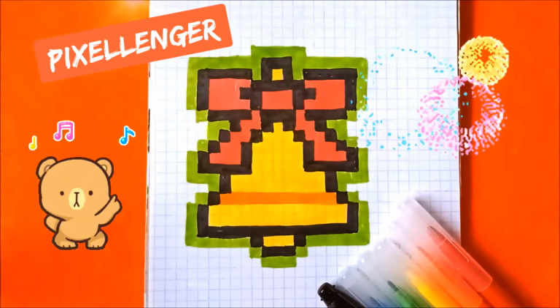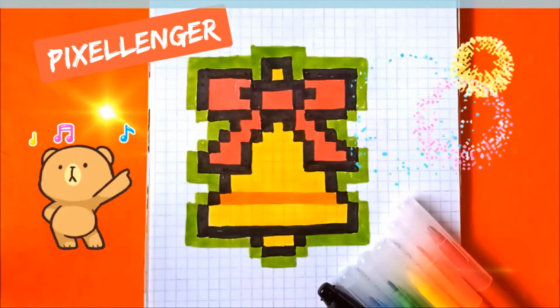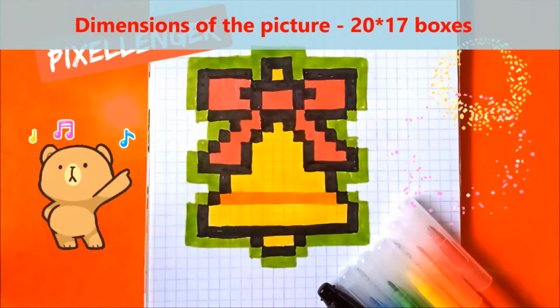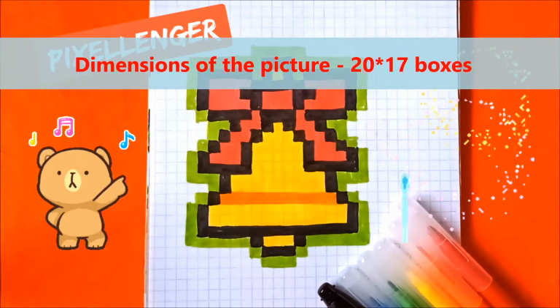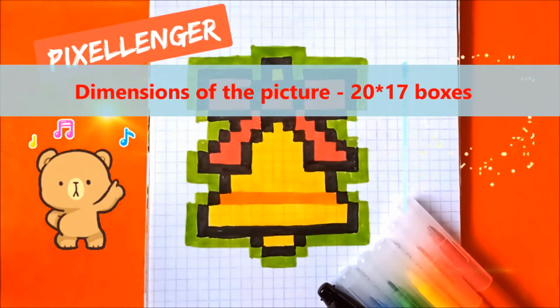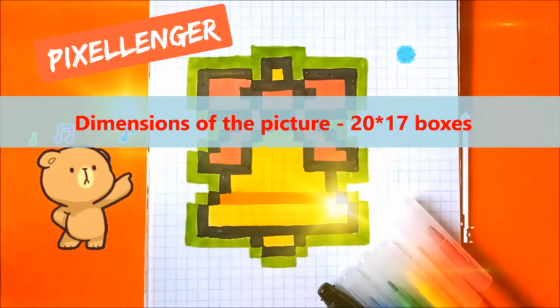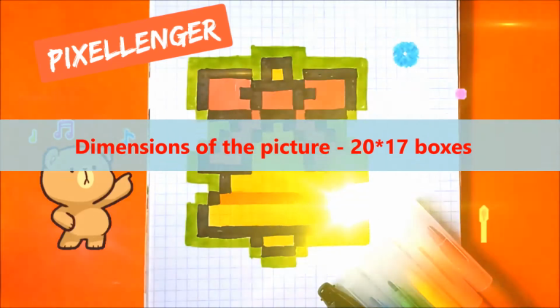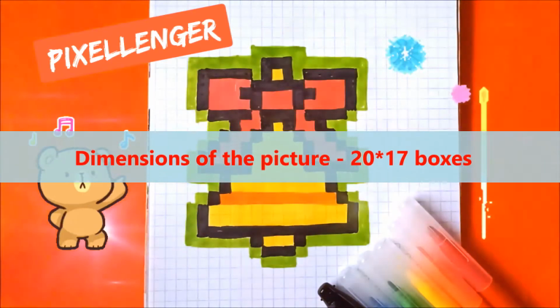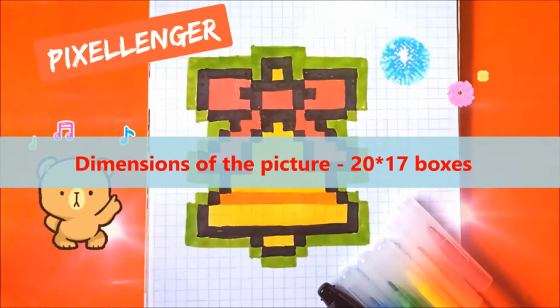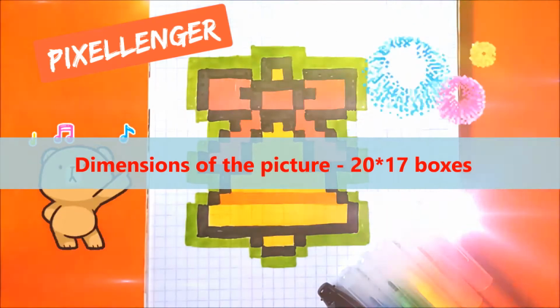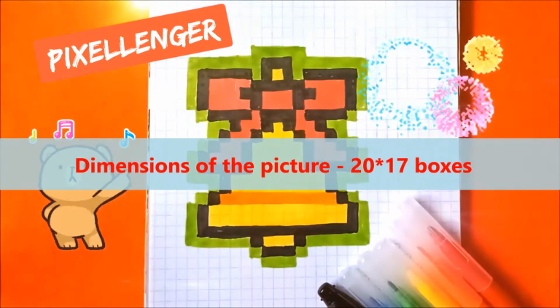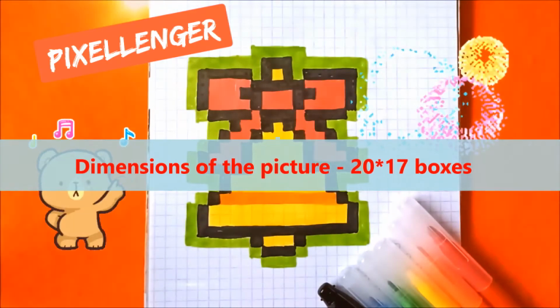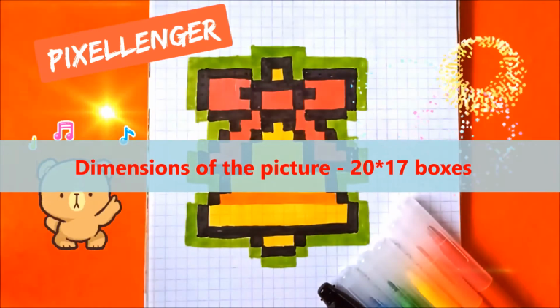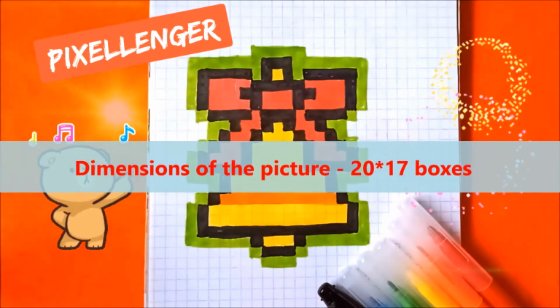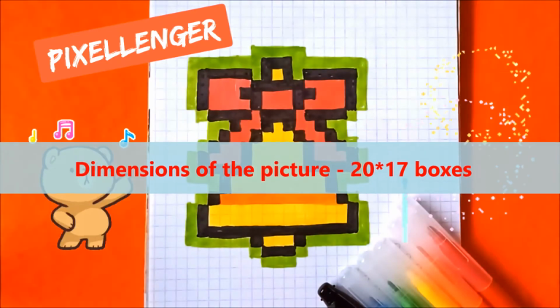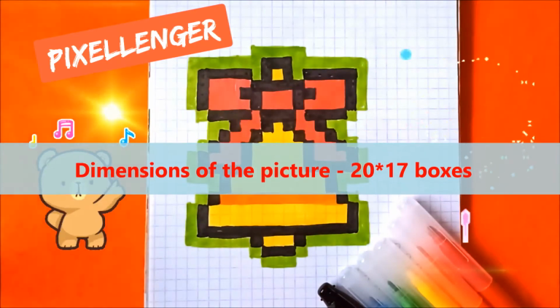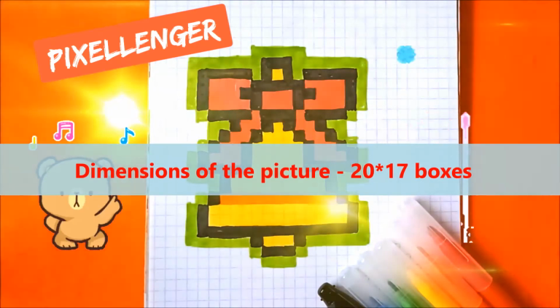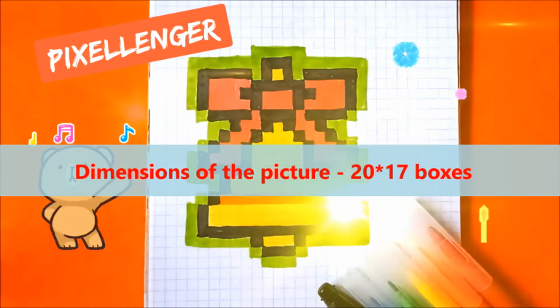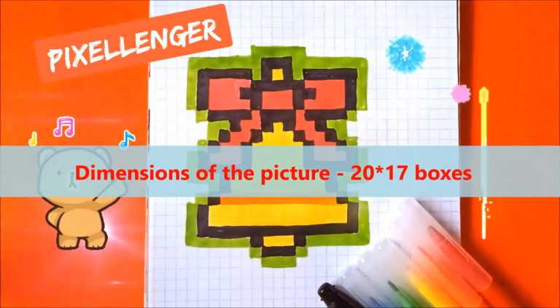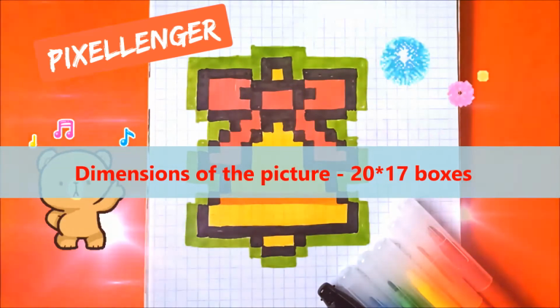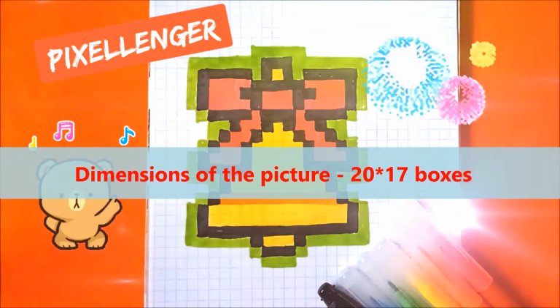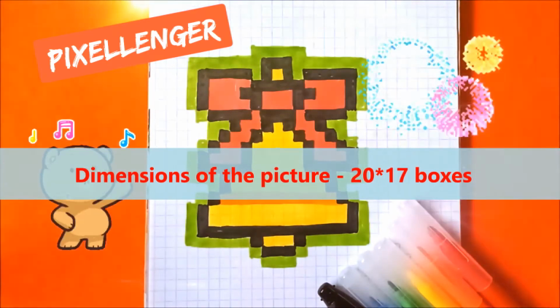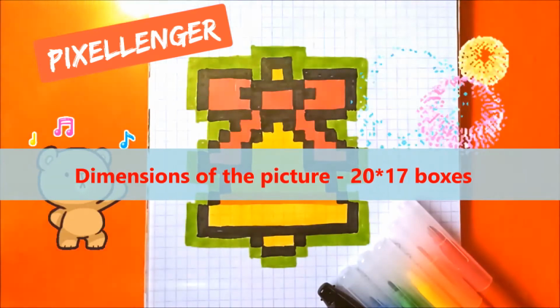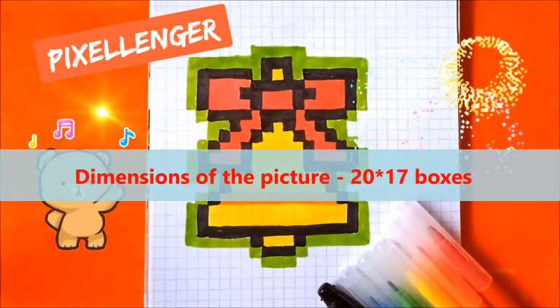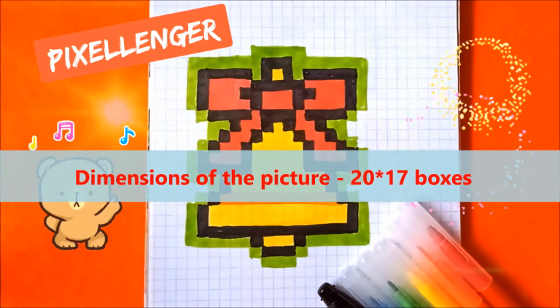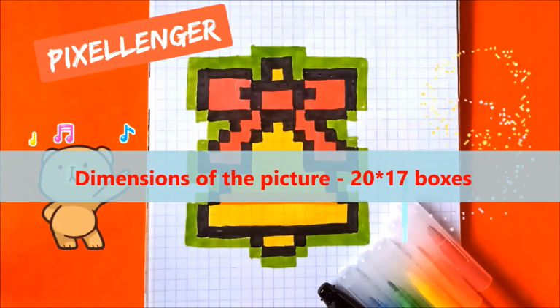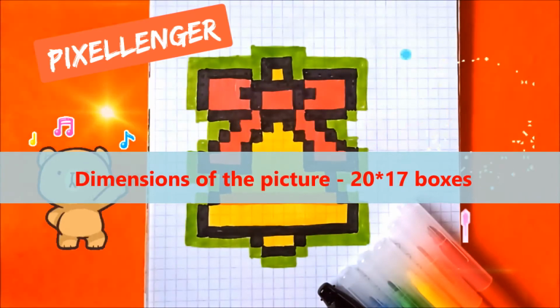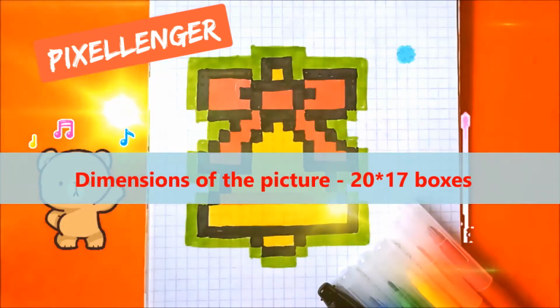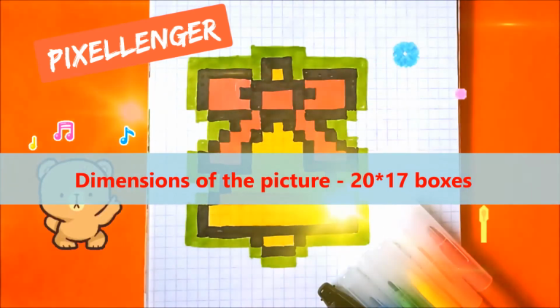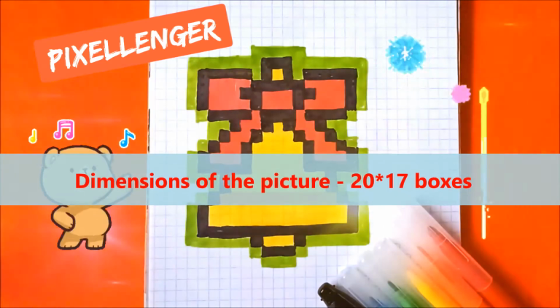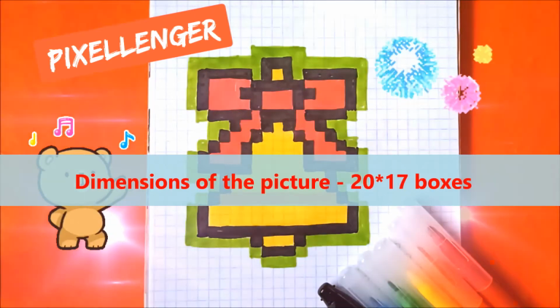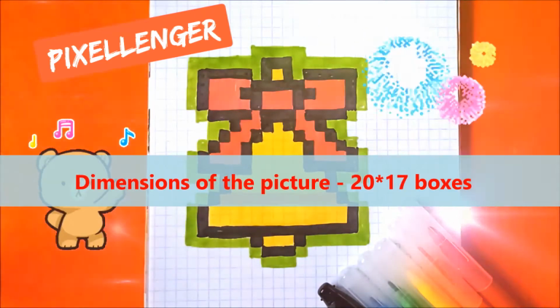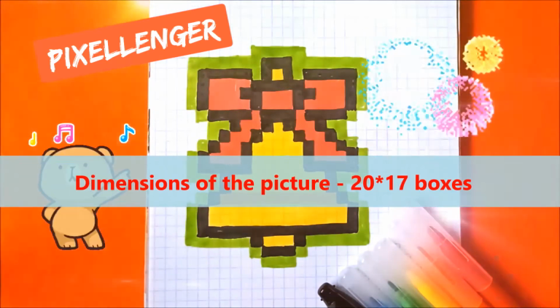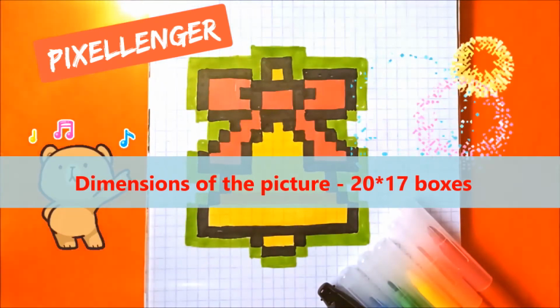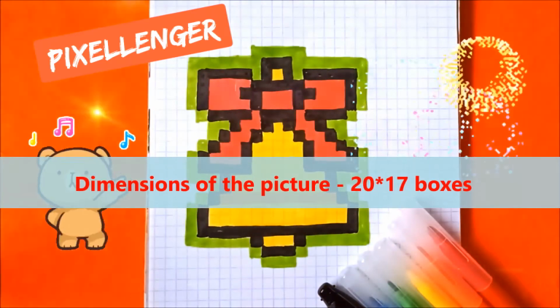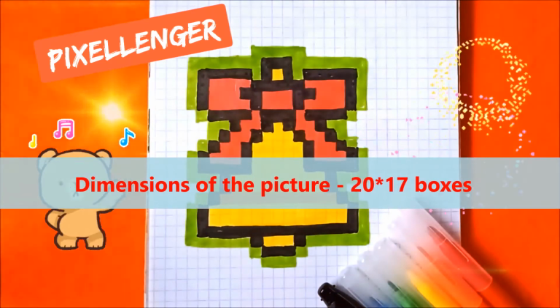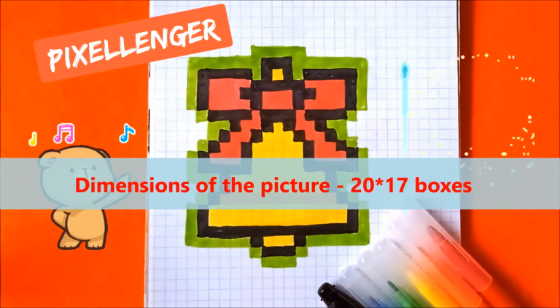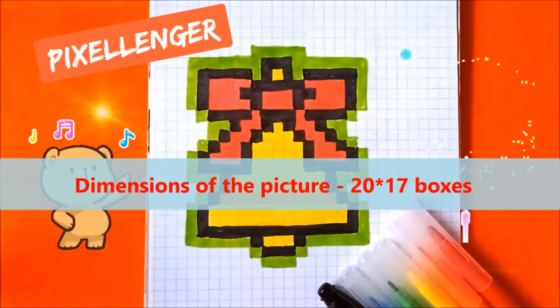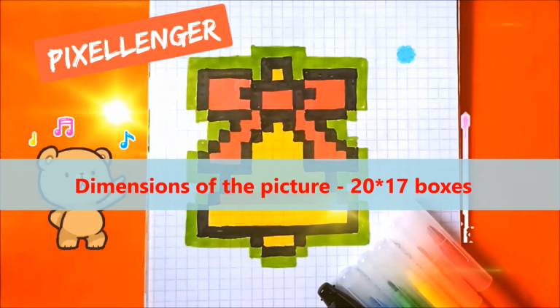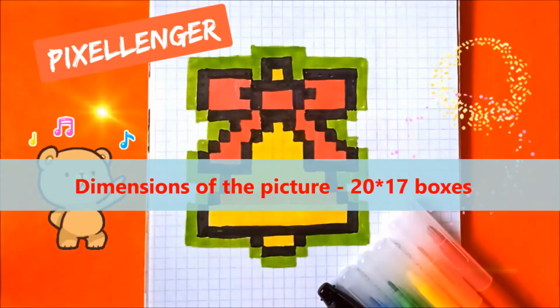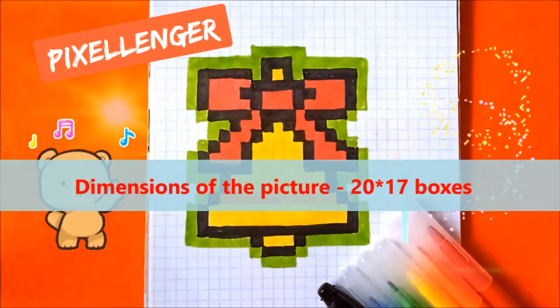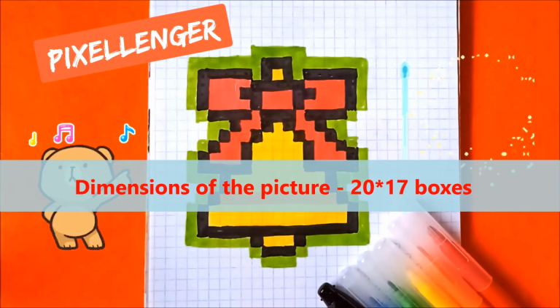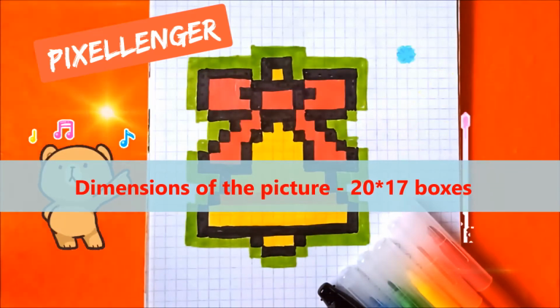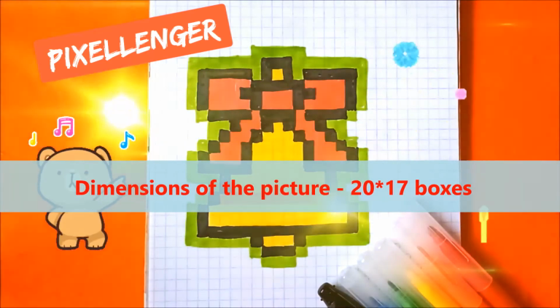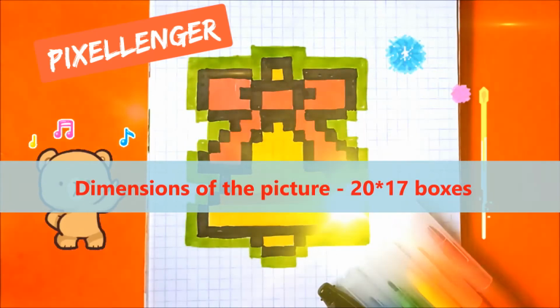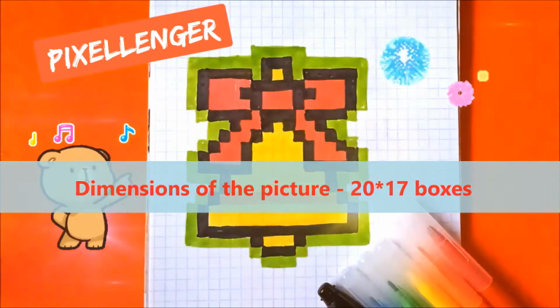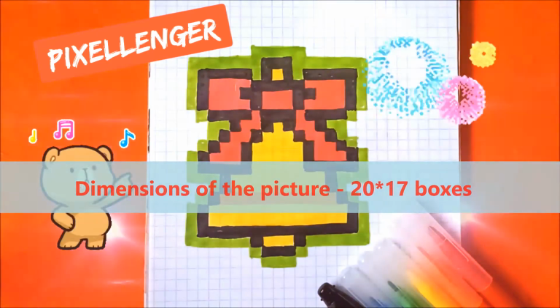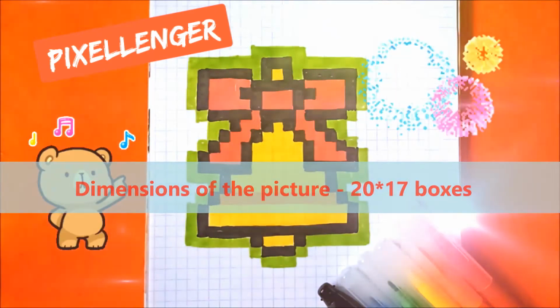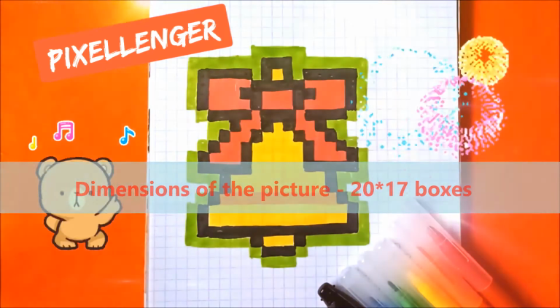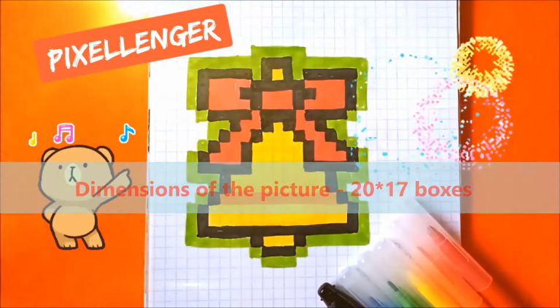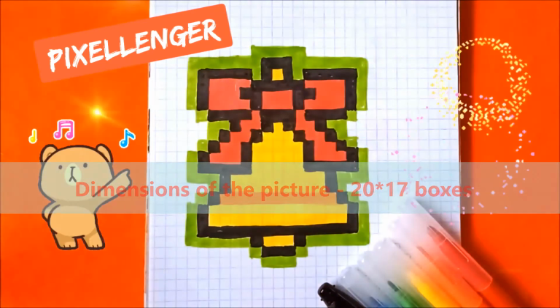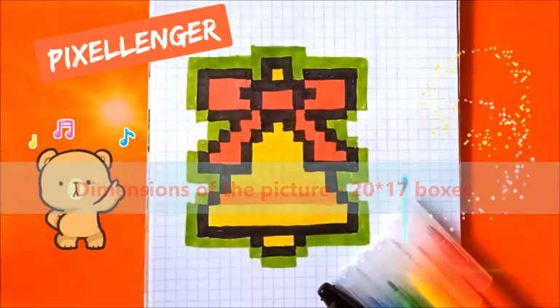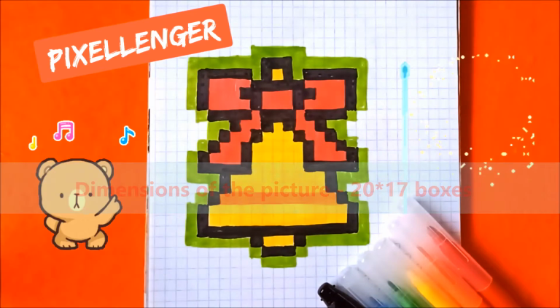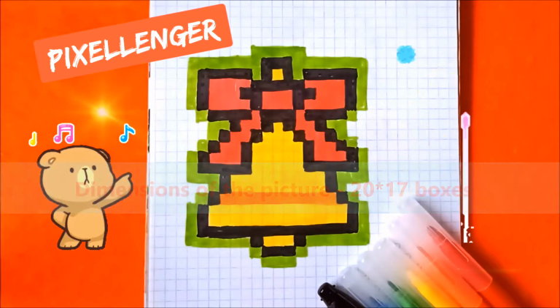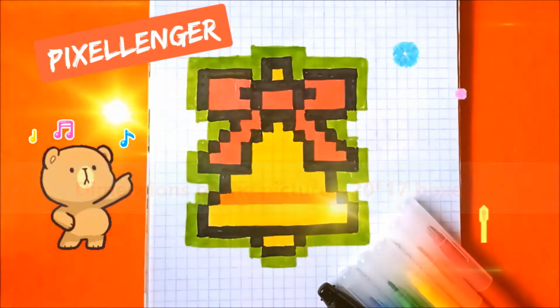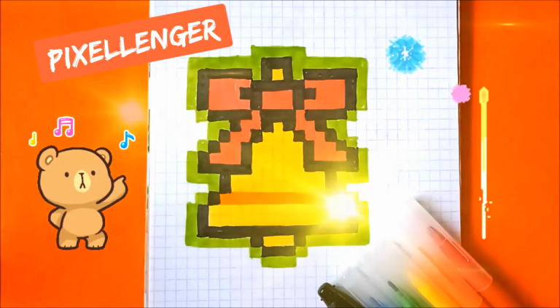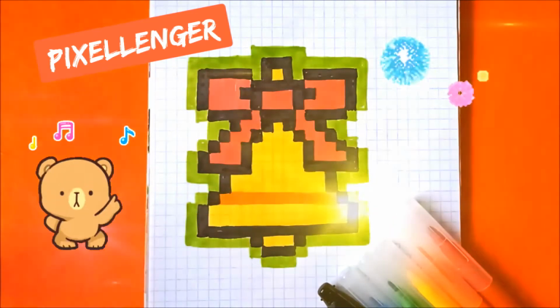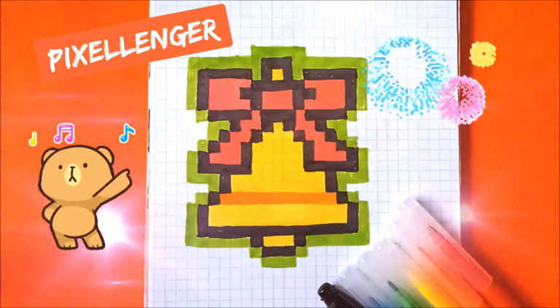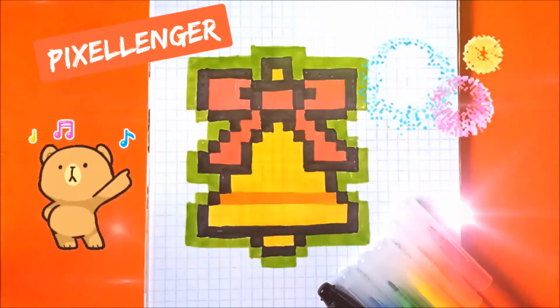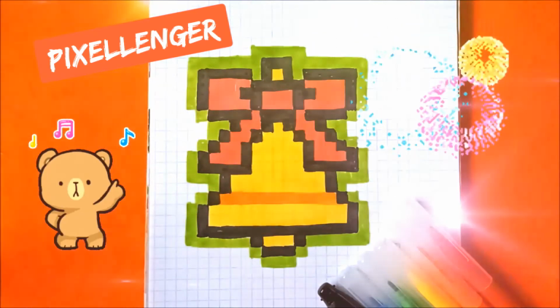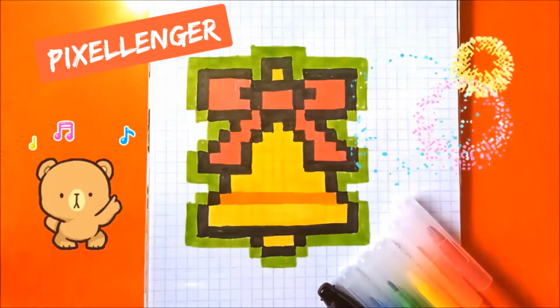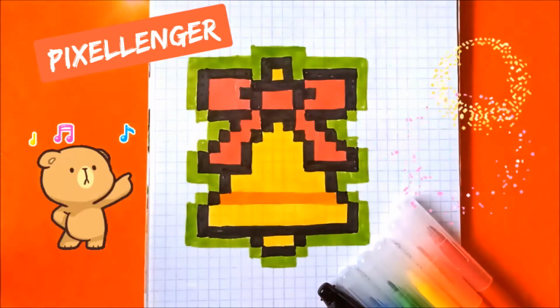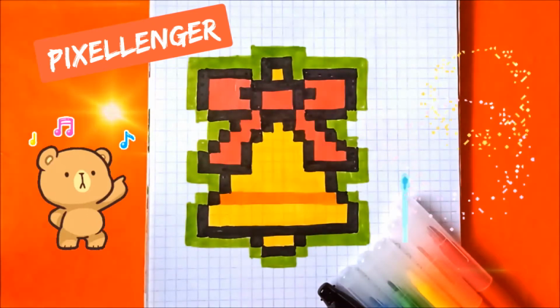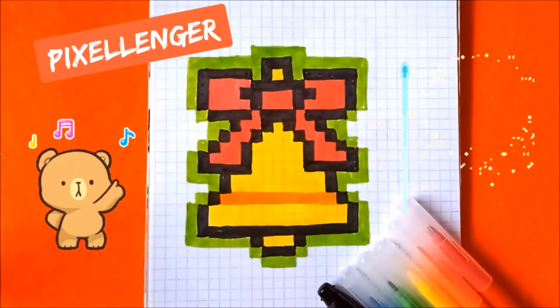It's a very simple and small picture, and you need a black felt pen, light green, yellow, orange and red.